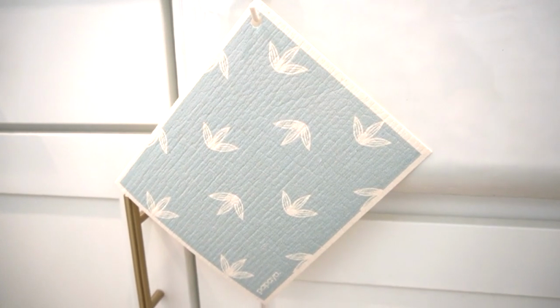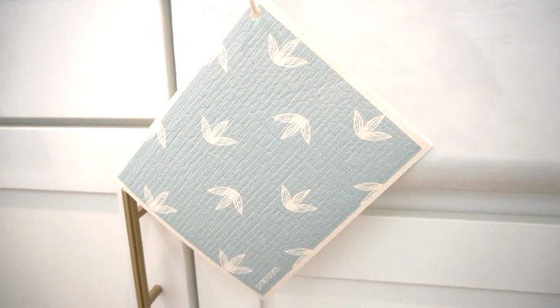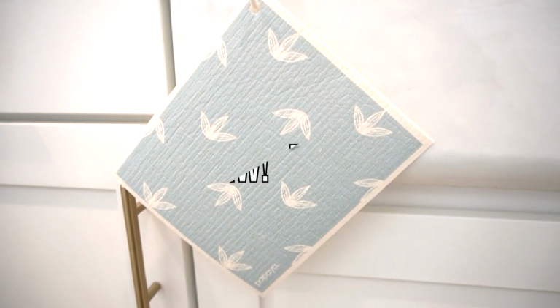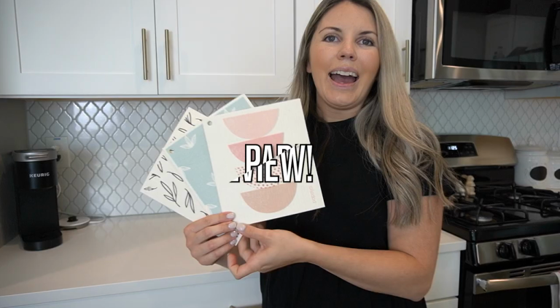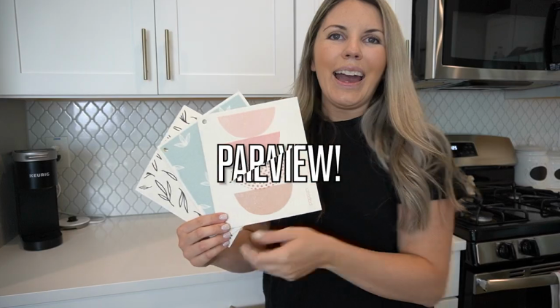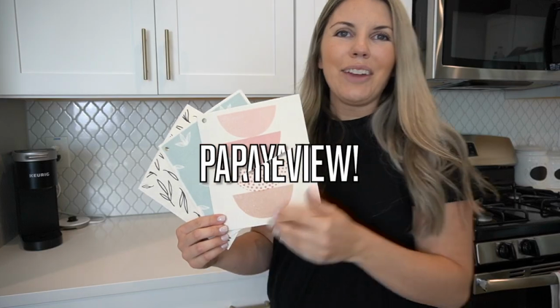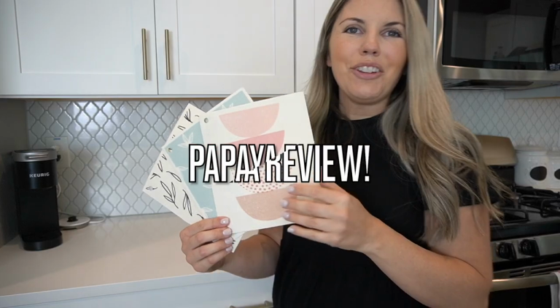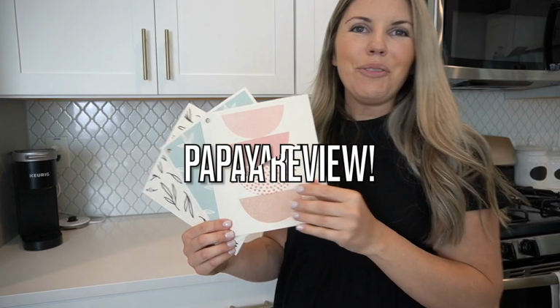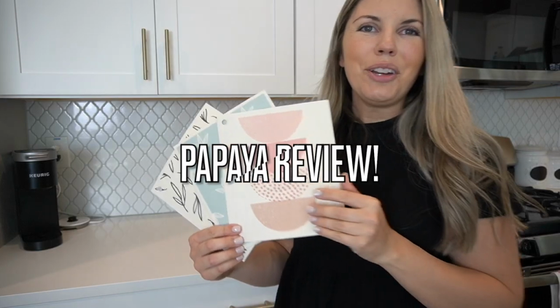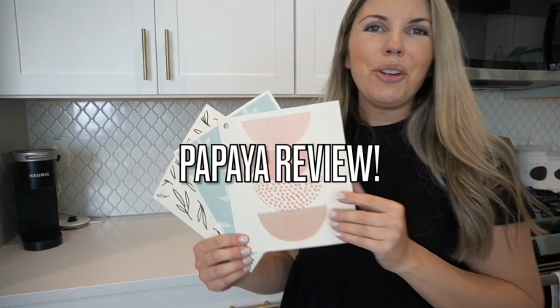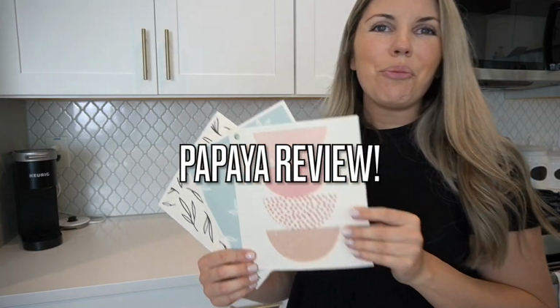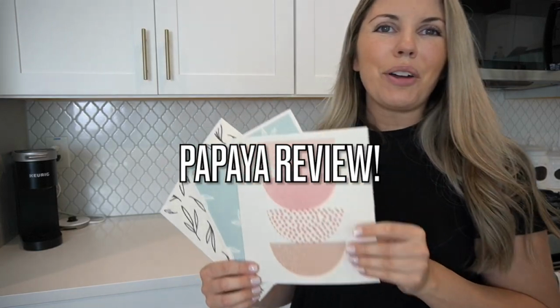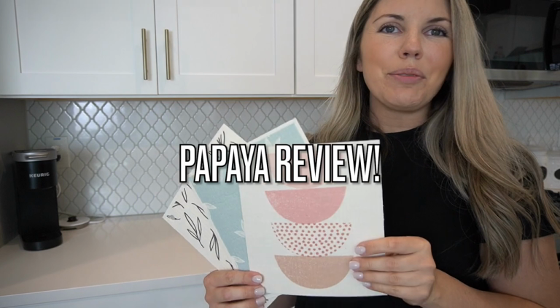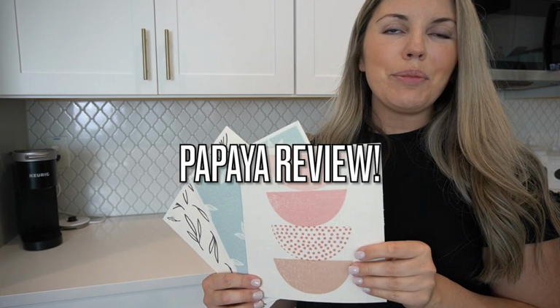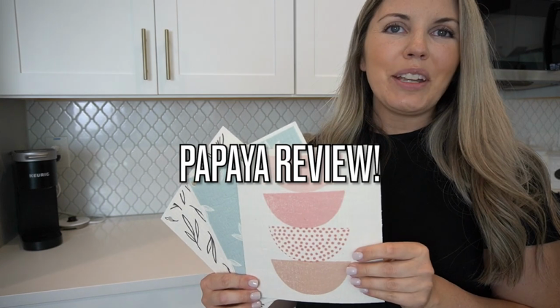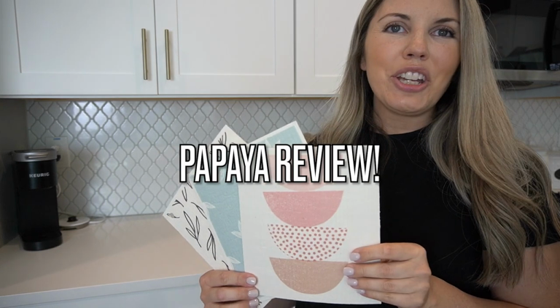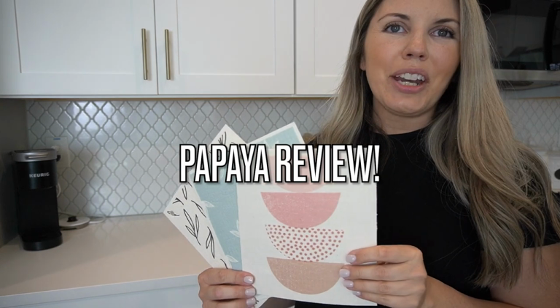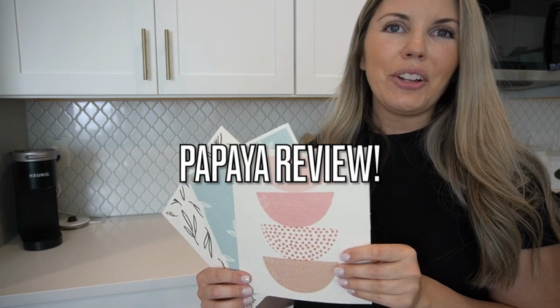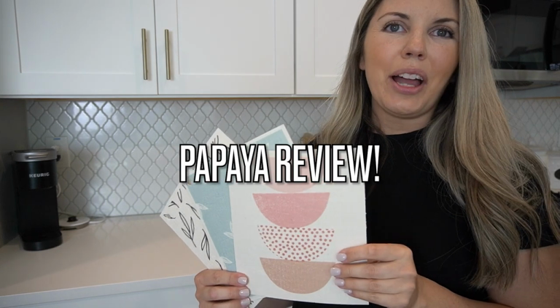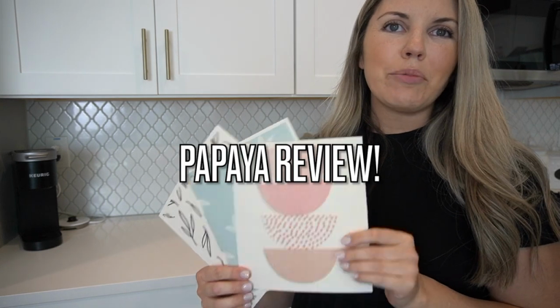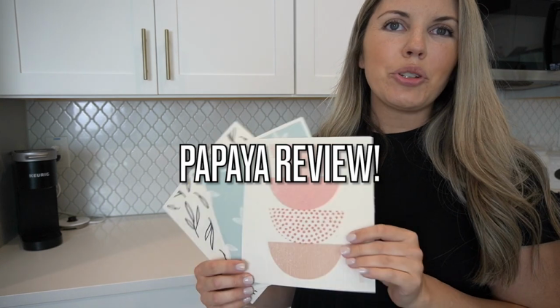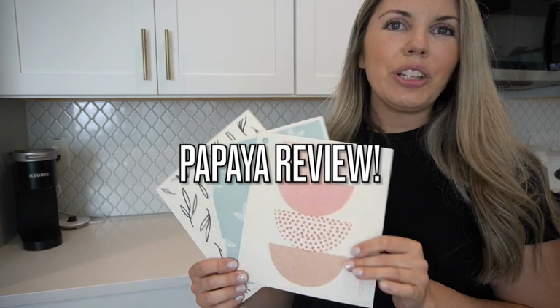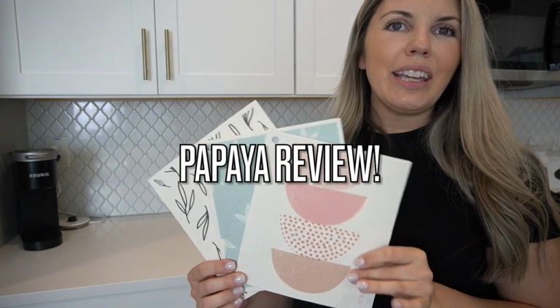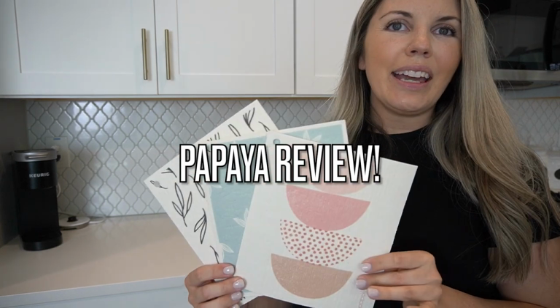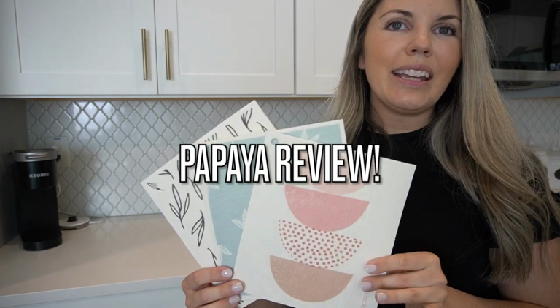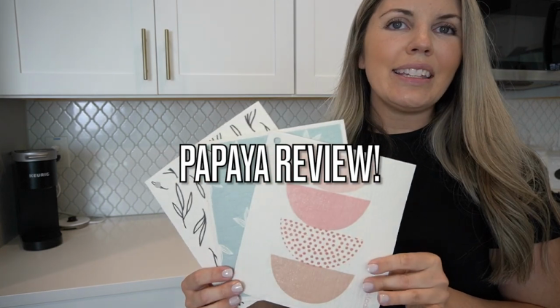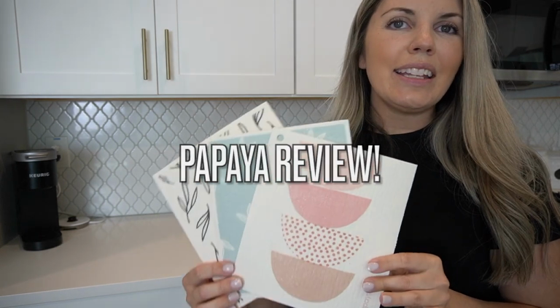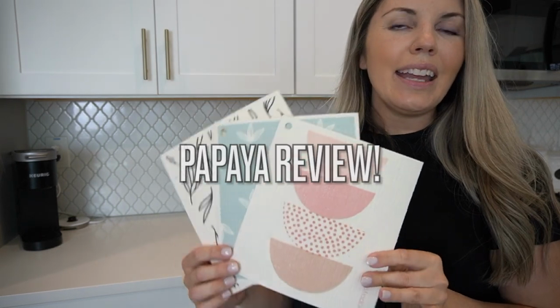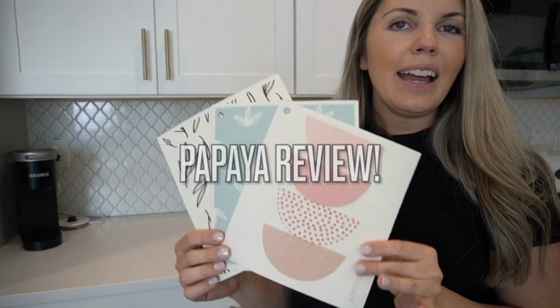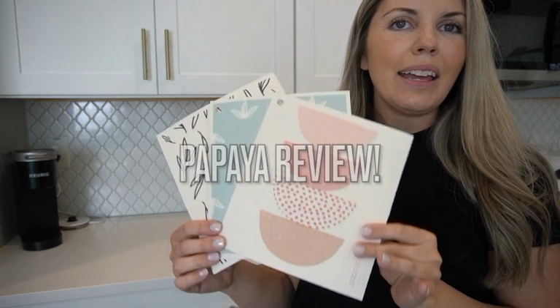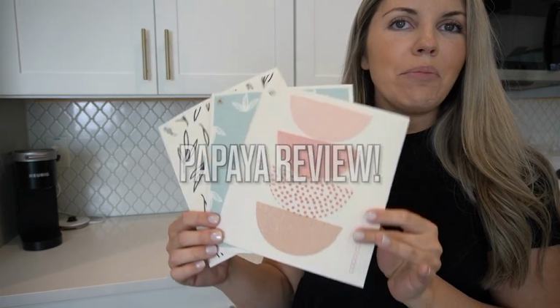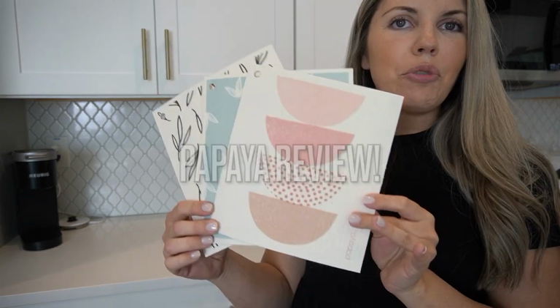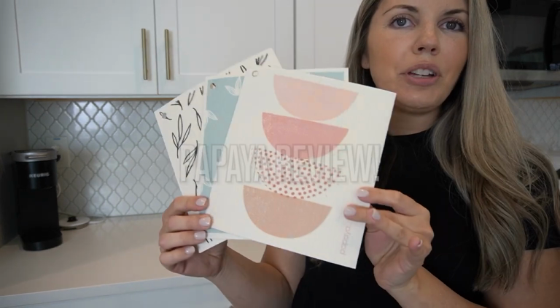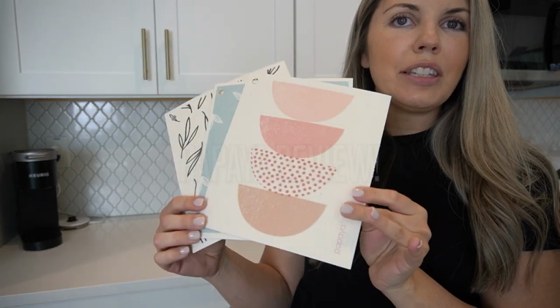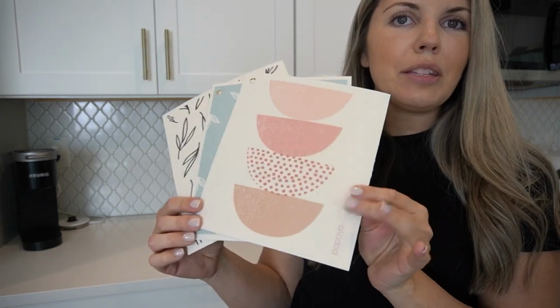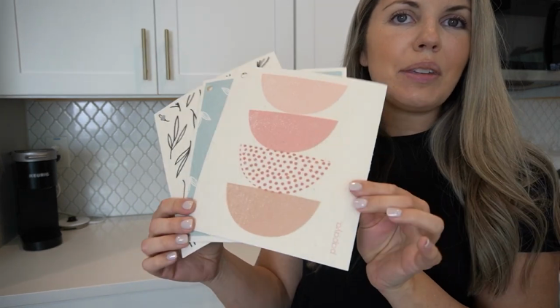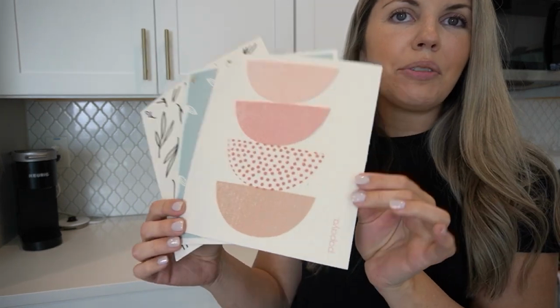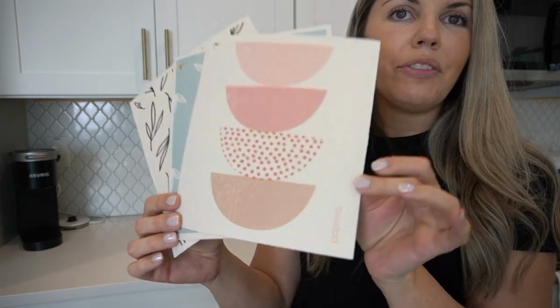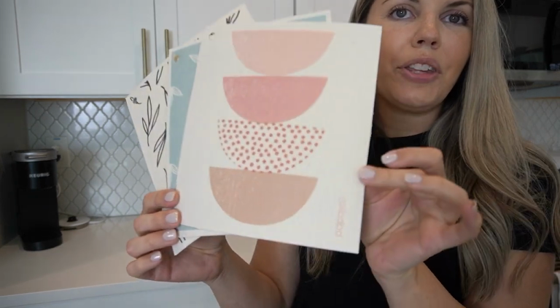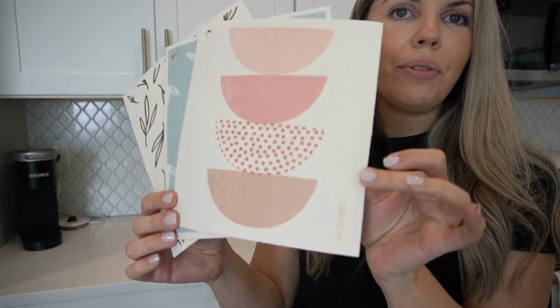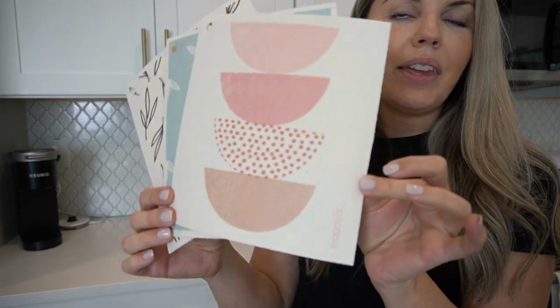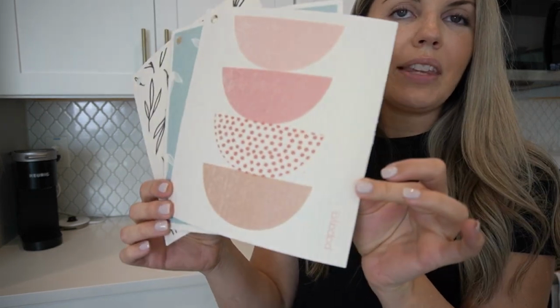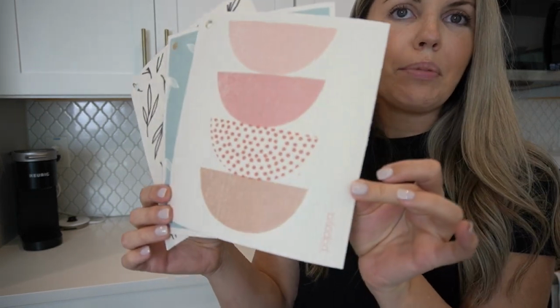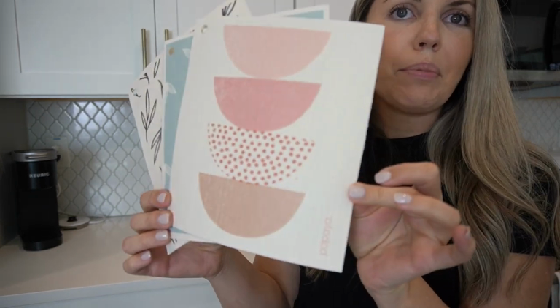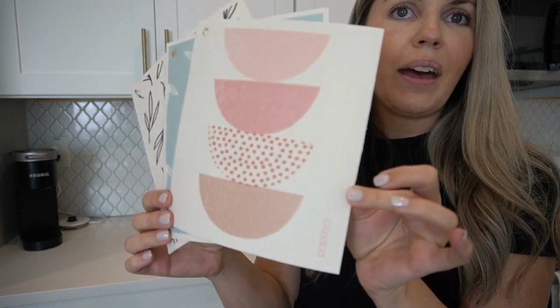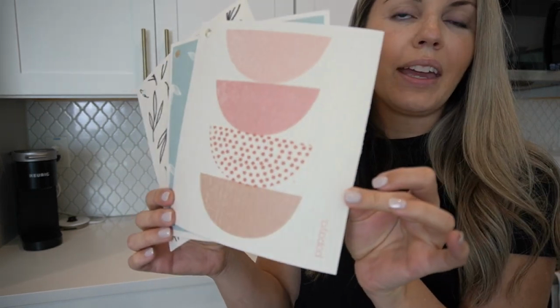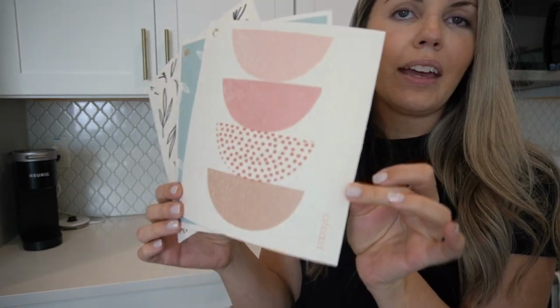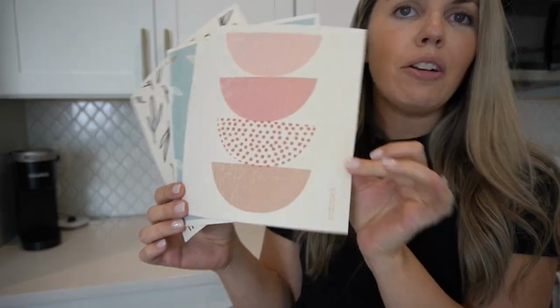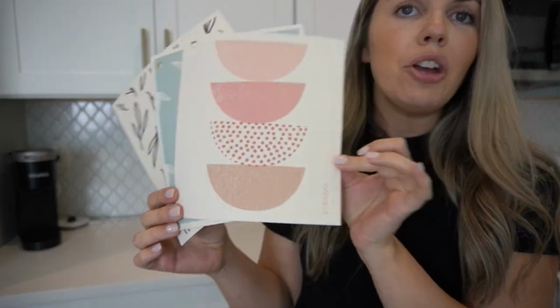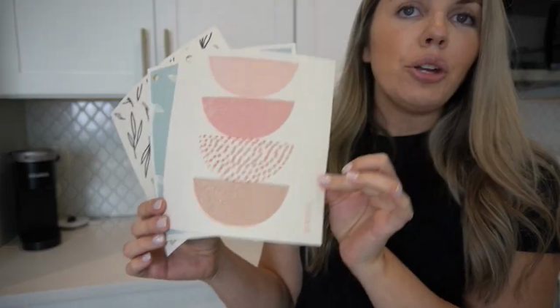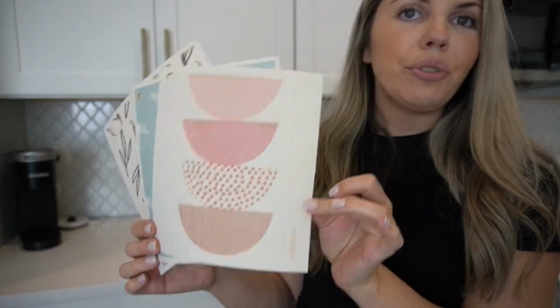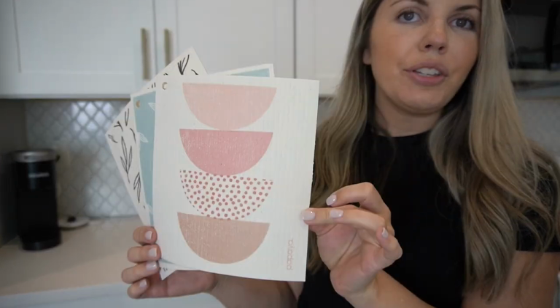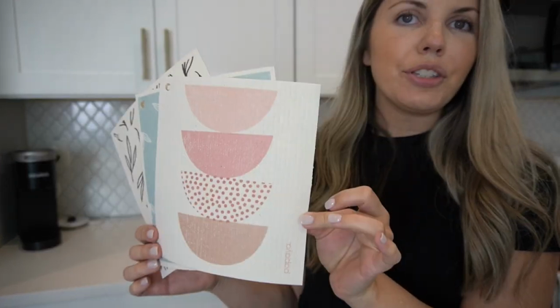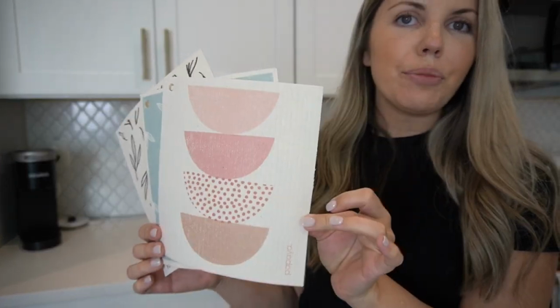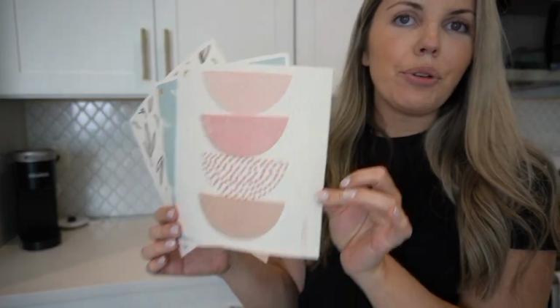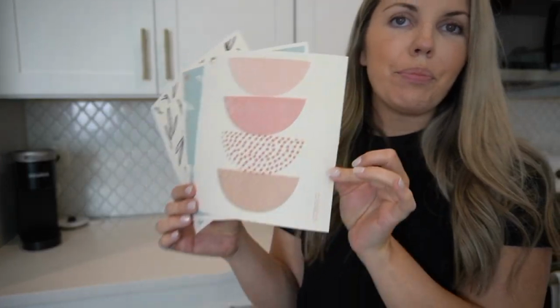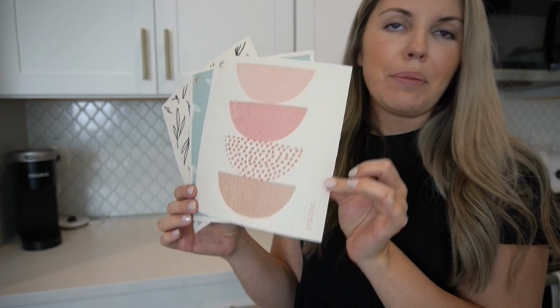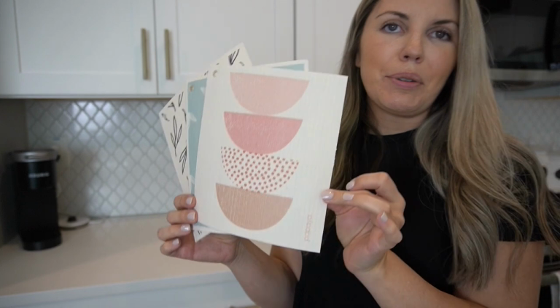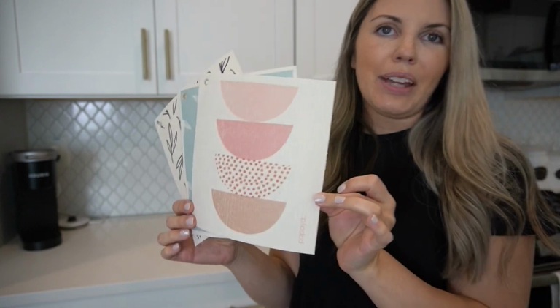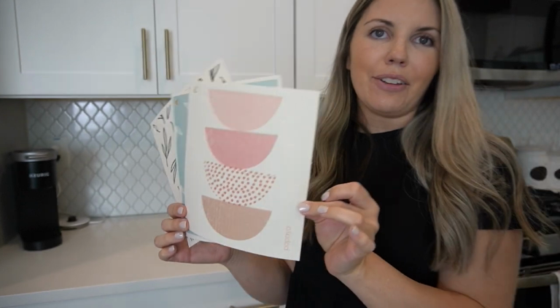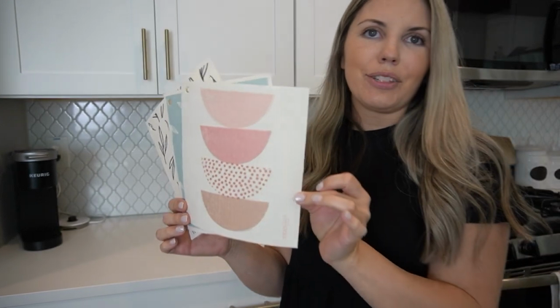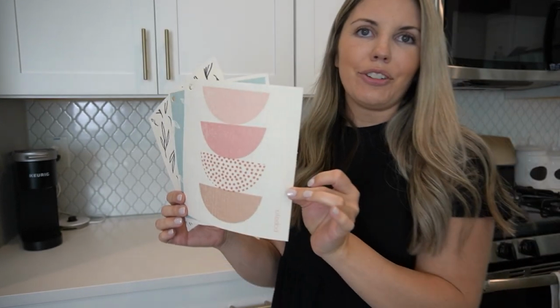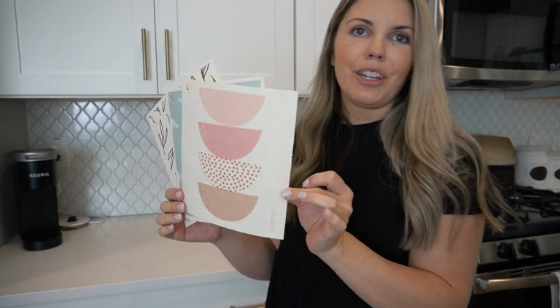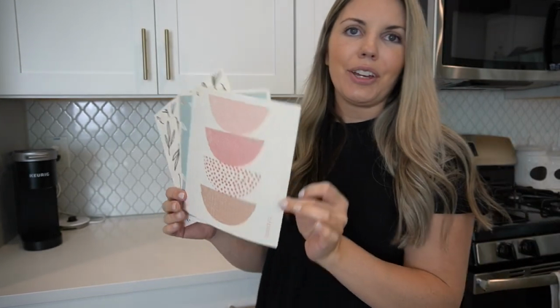Hi everyone, welcome to my channel. I'm Julianne and today I am going to be reviewing the papaya reusable paper towels for you.